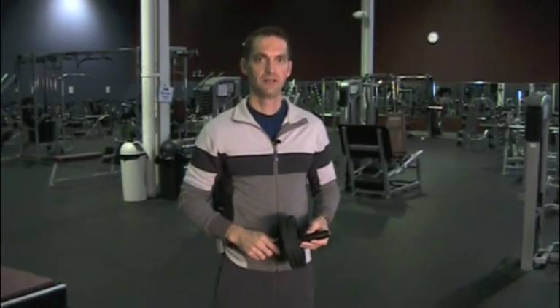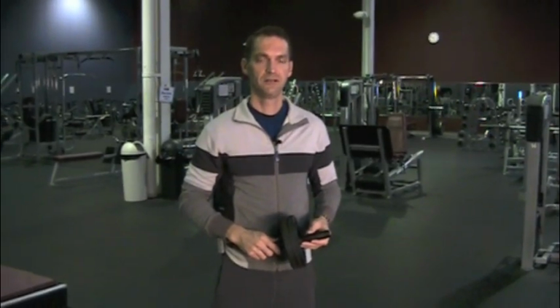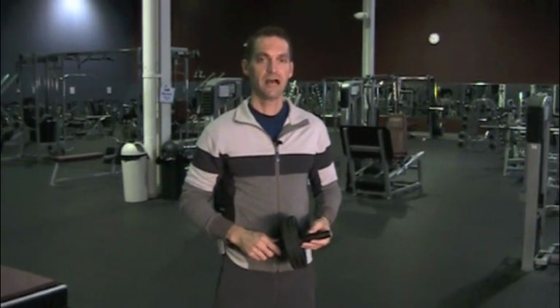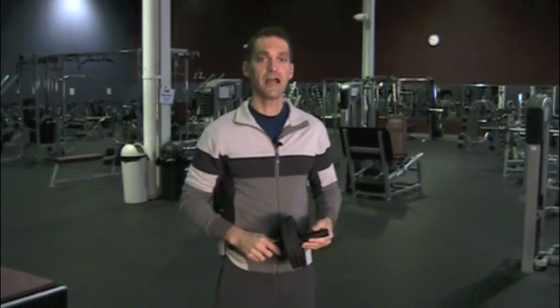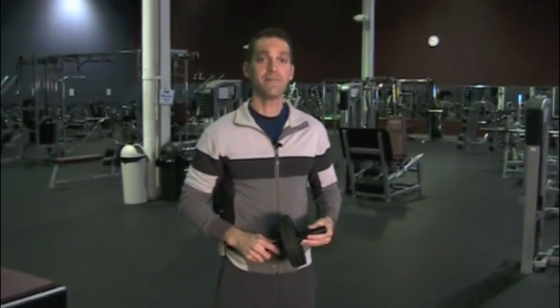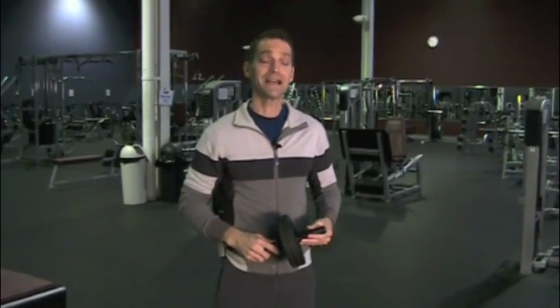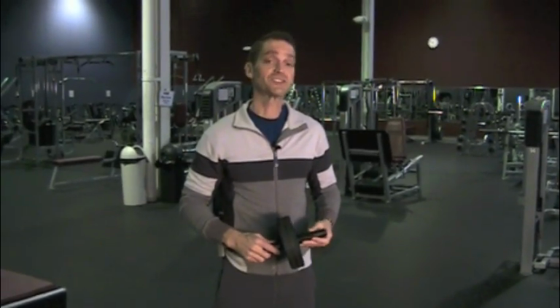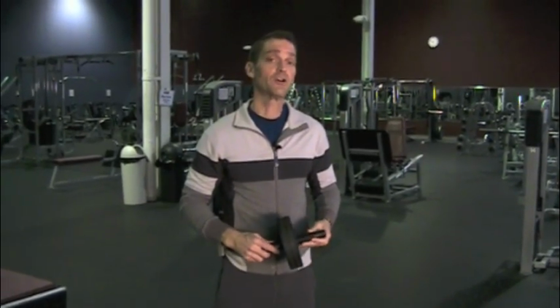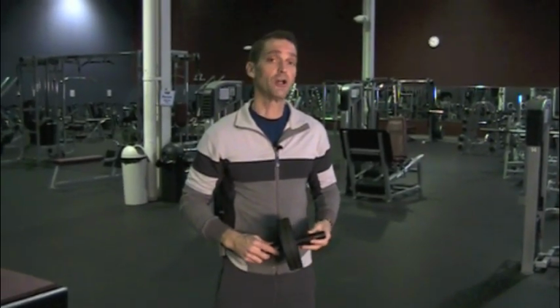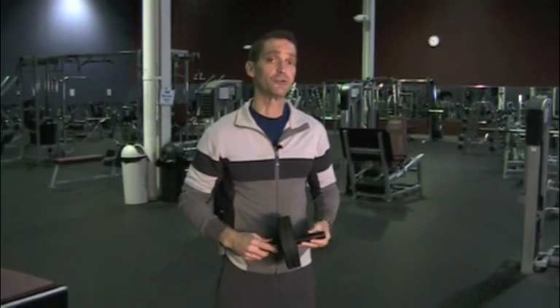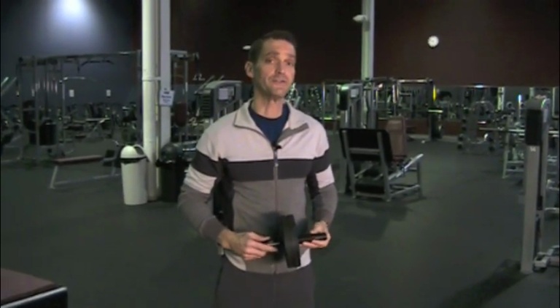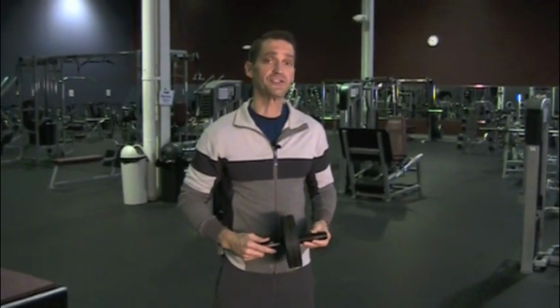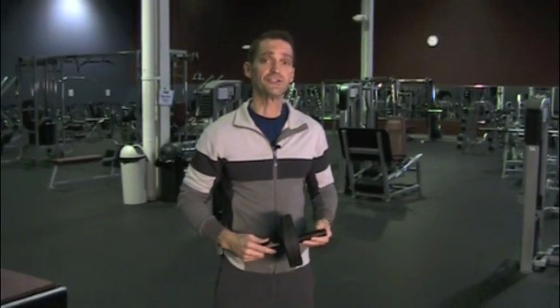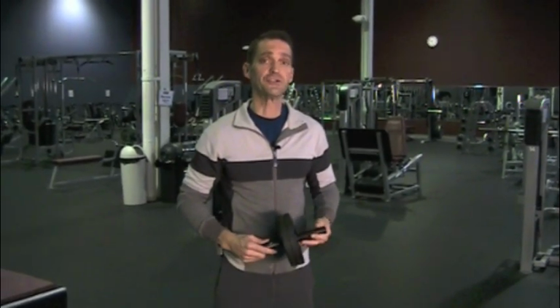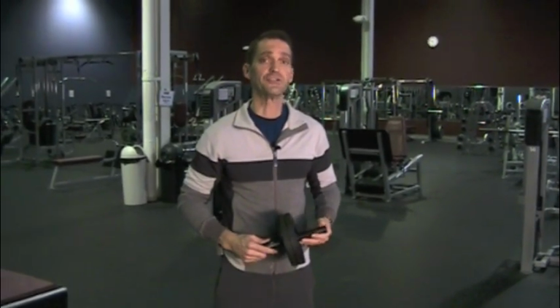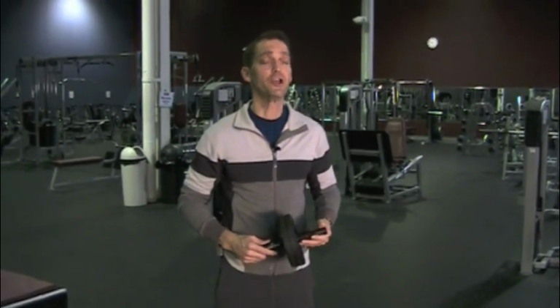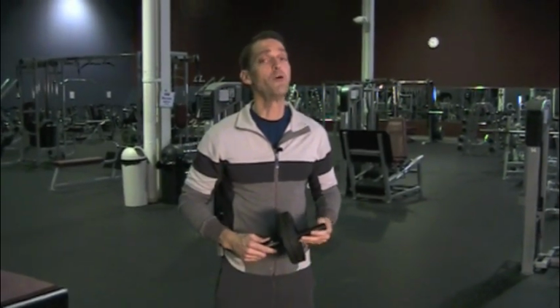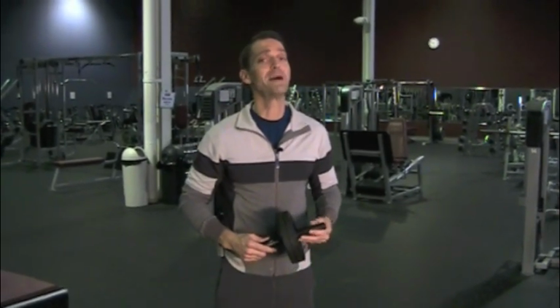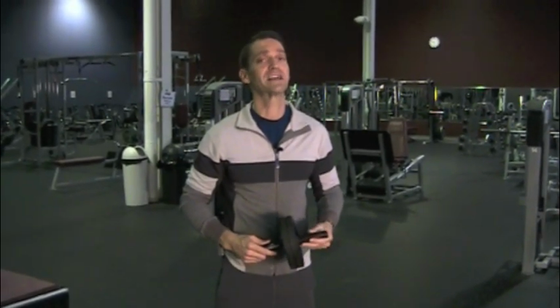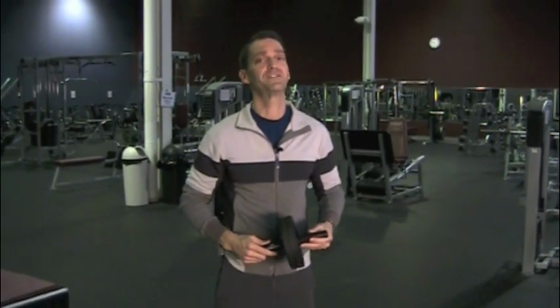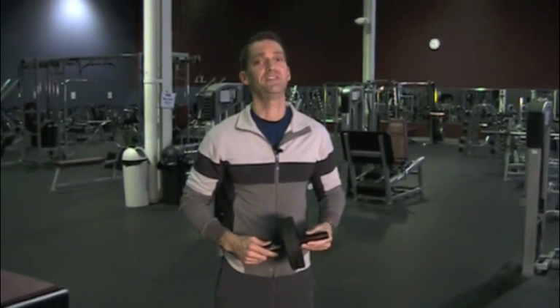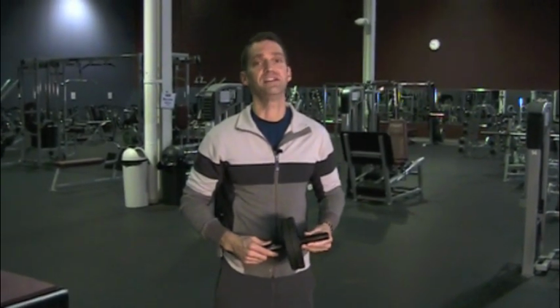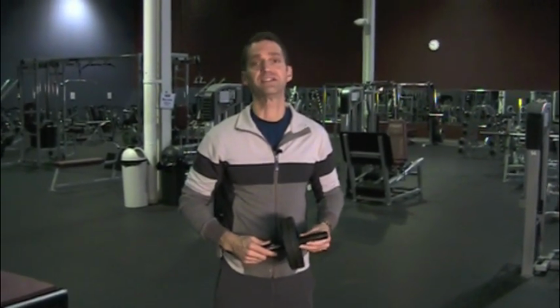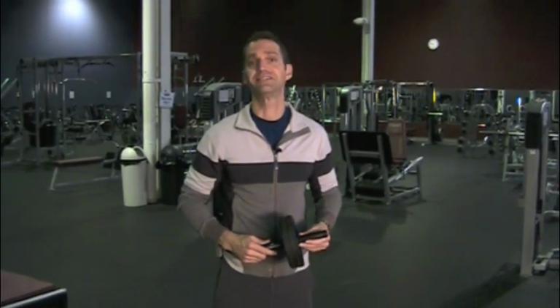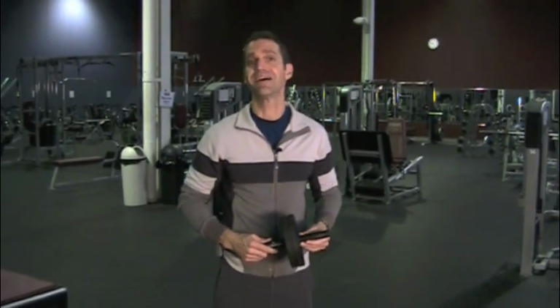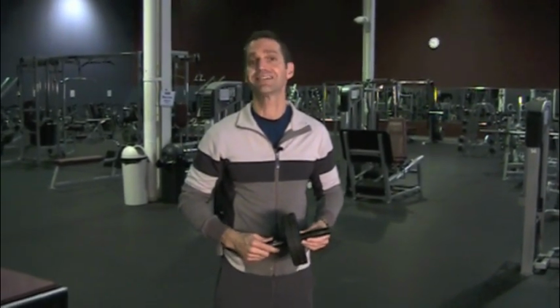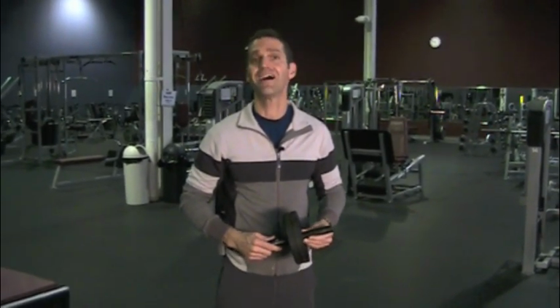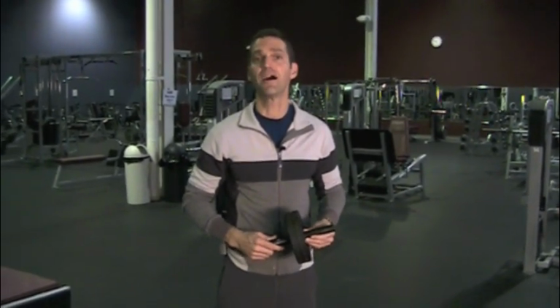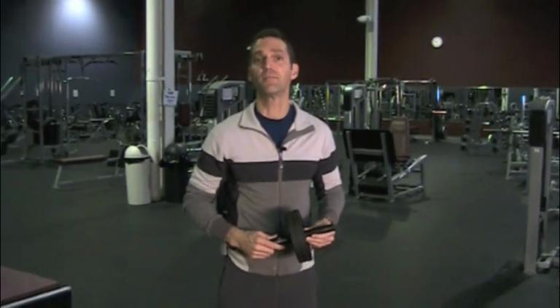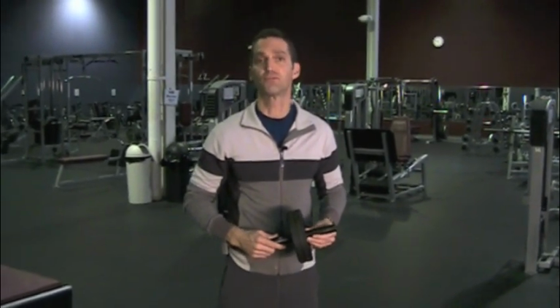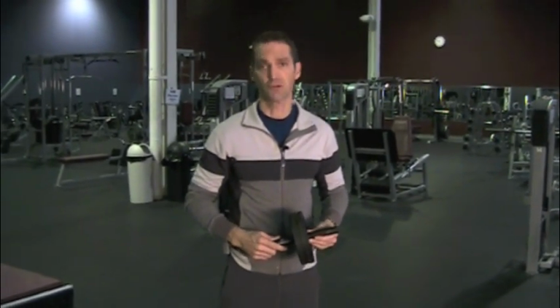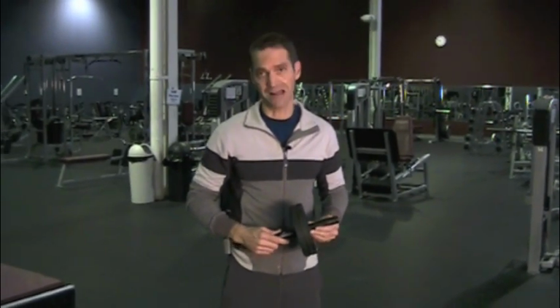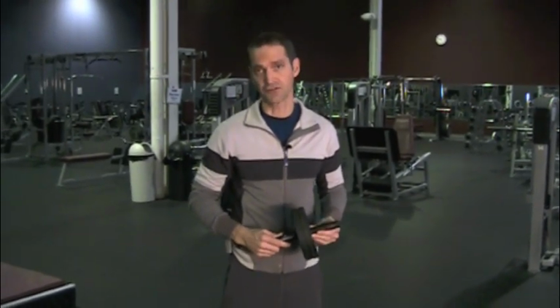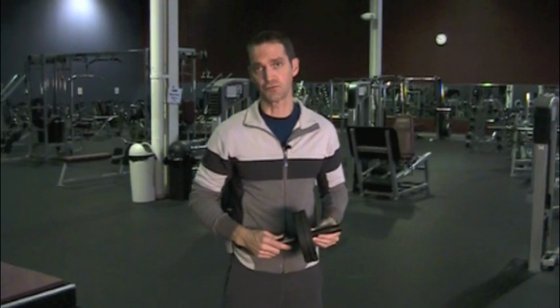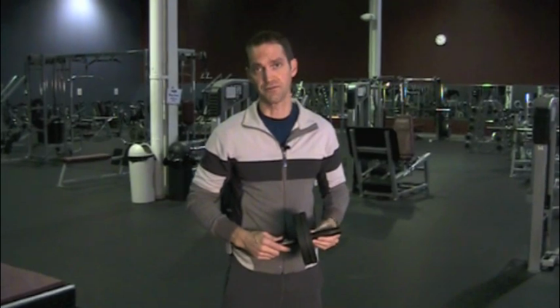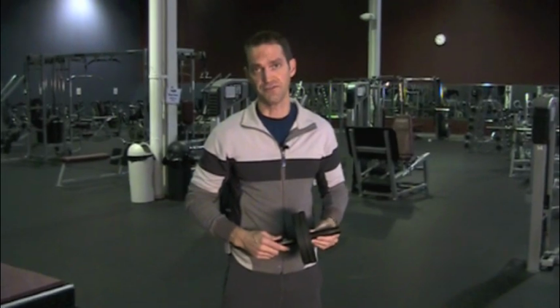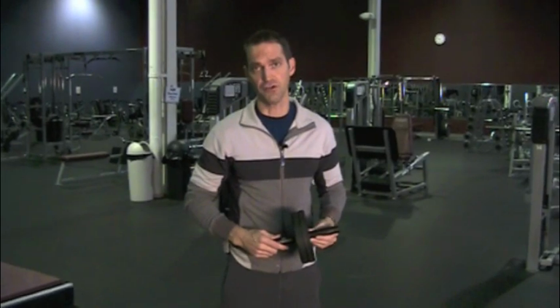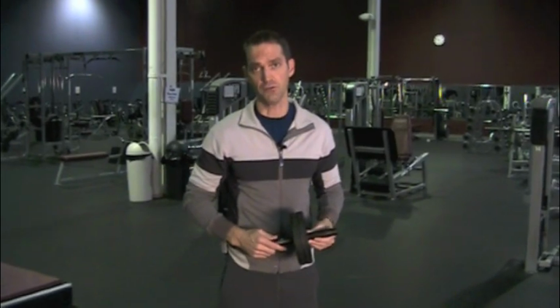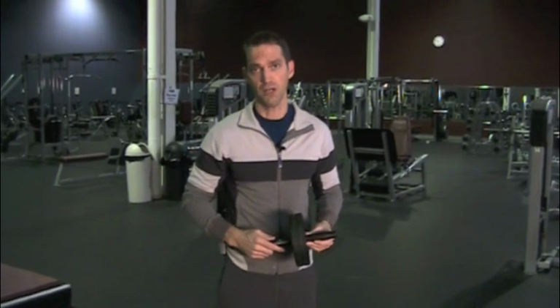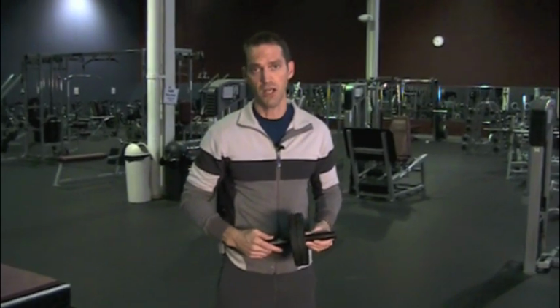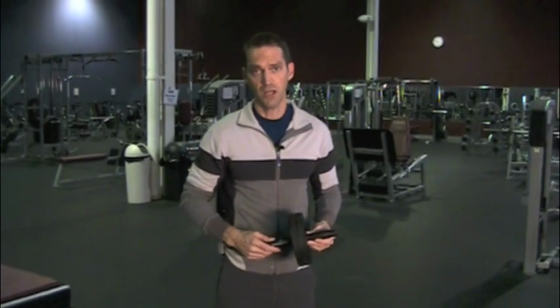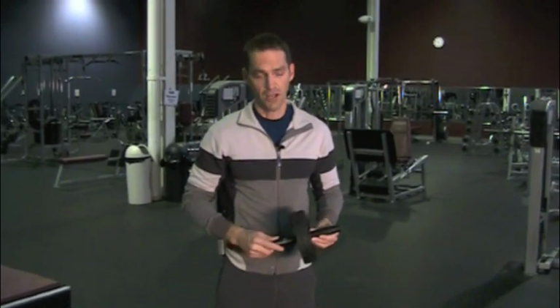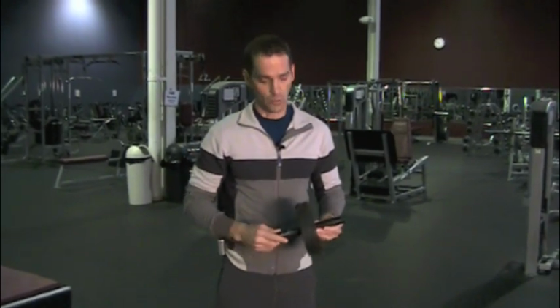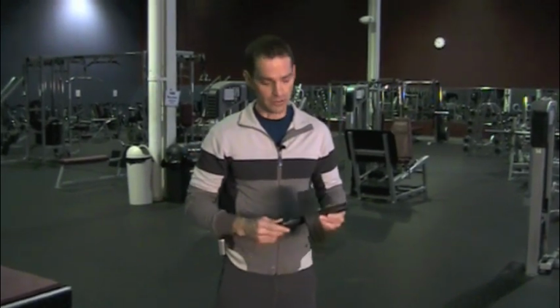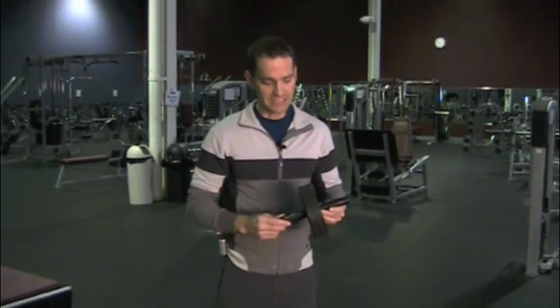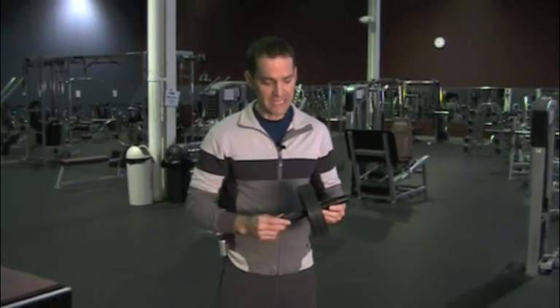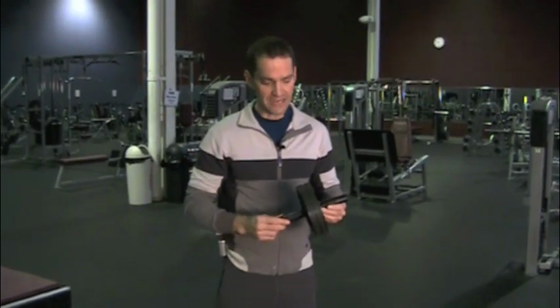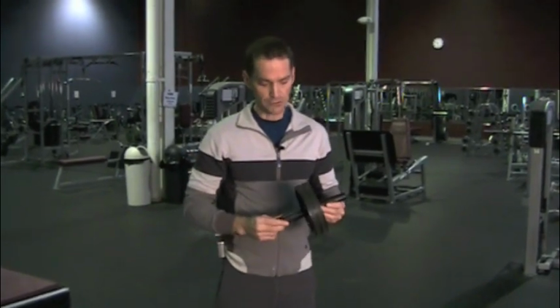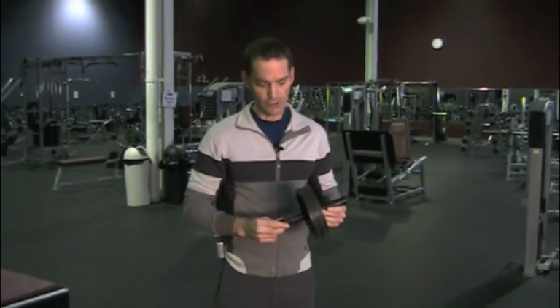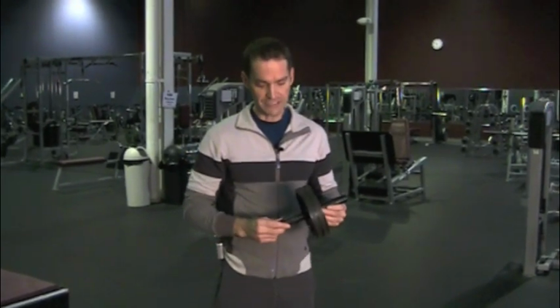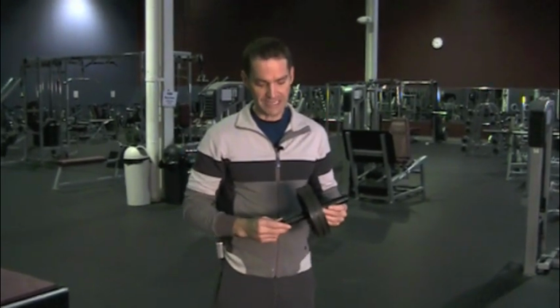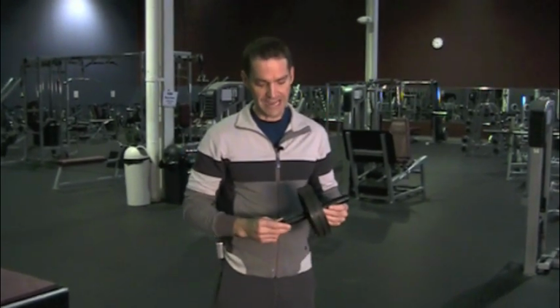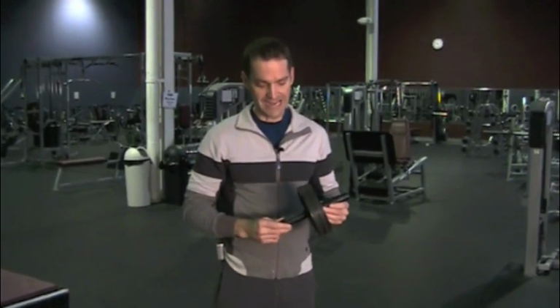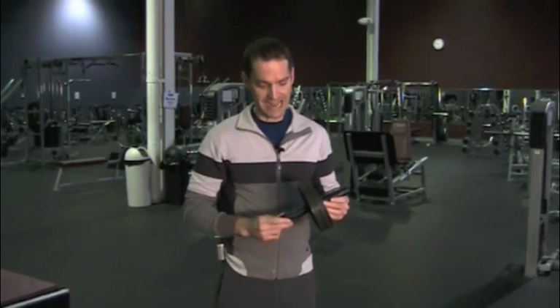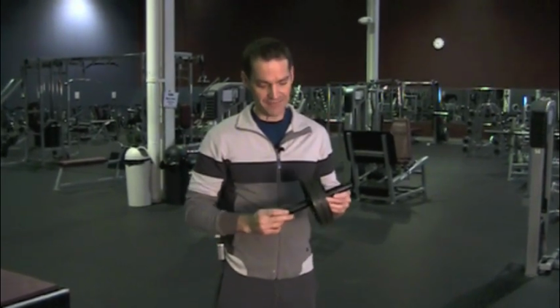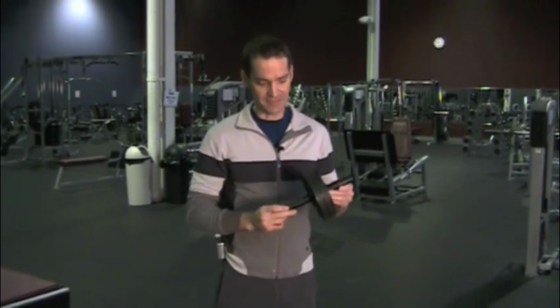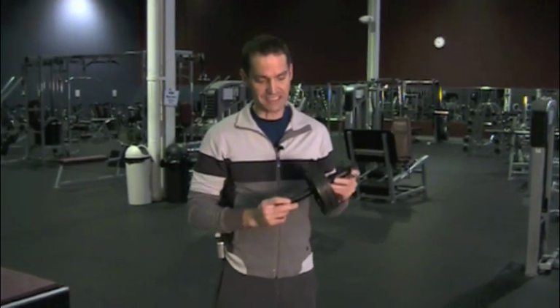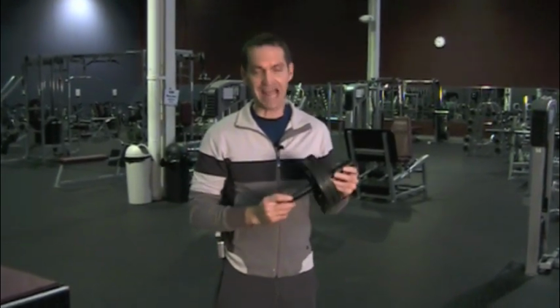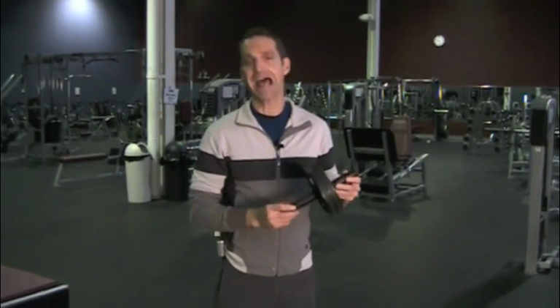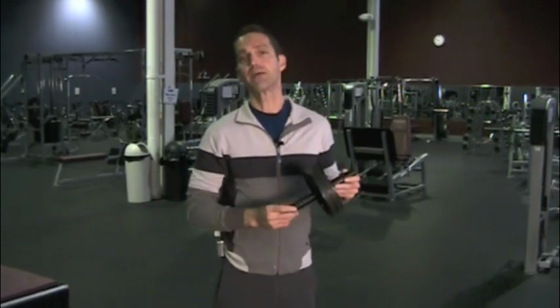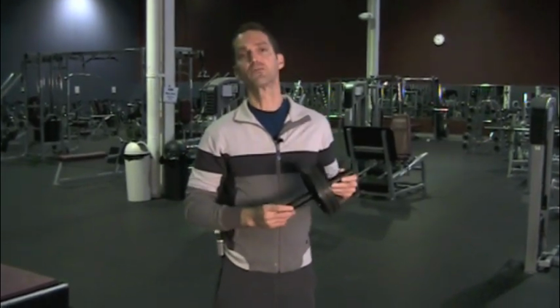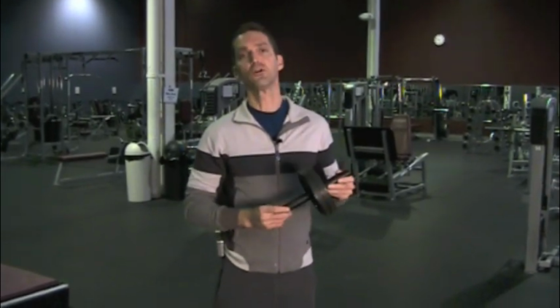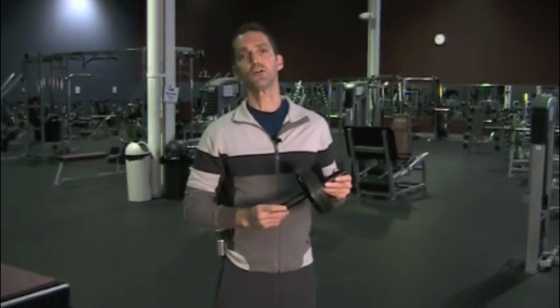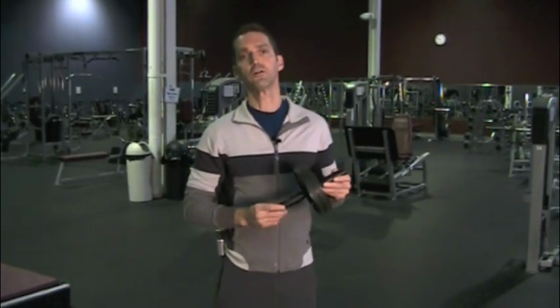Hi, I'm Max Calder and this is your YoMaxFitness.com product review. We're going to take a look today at this Ab Roller.